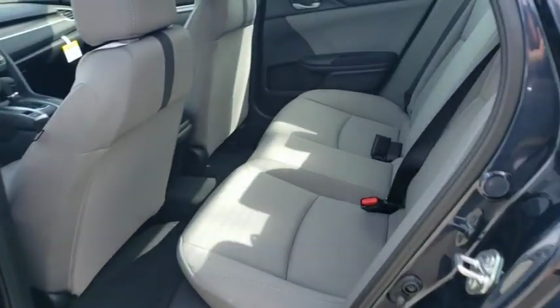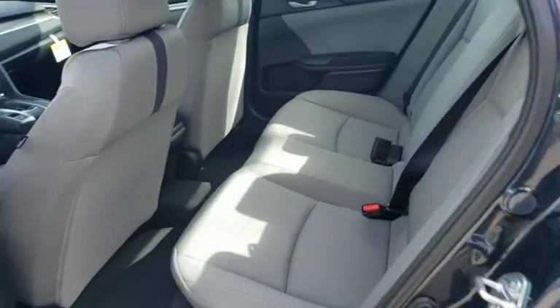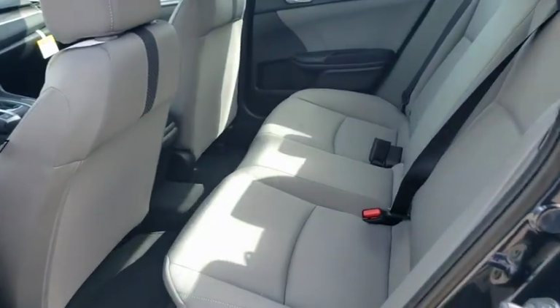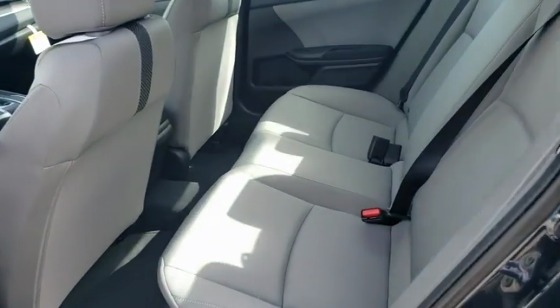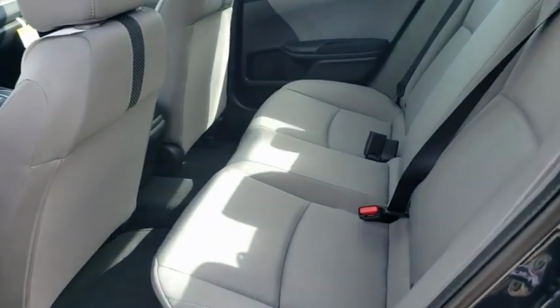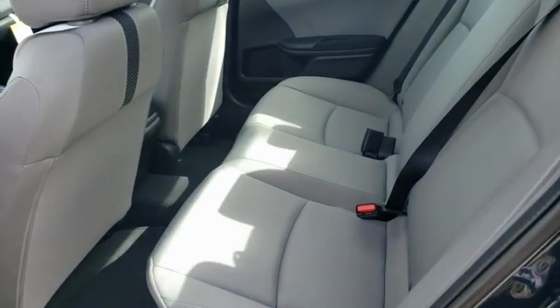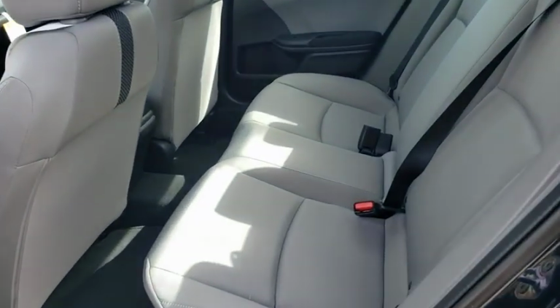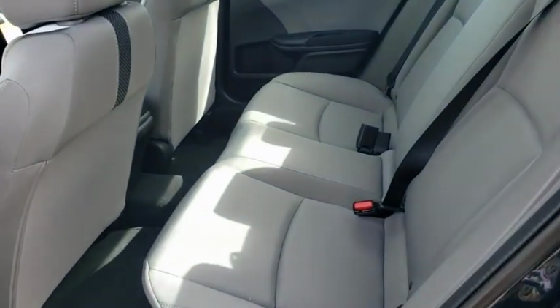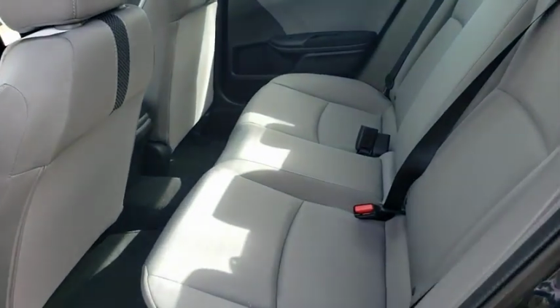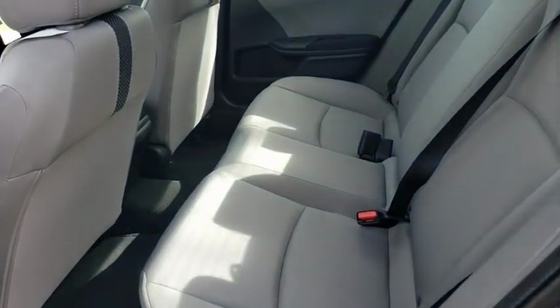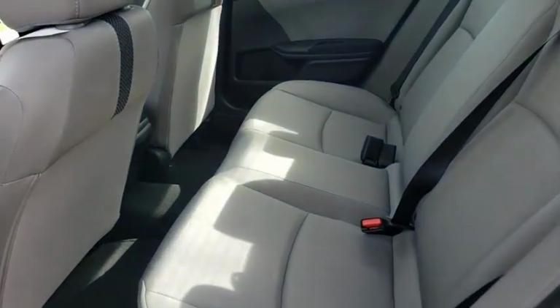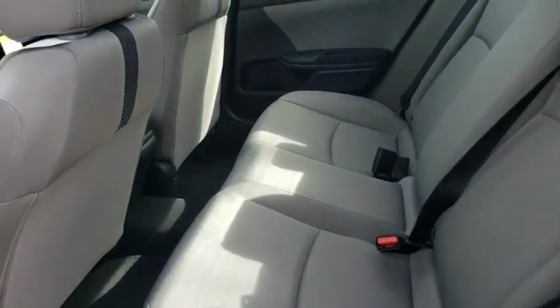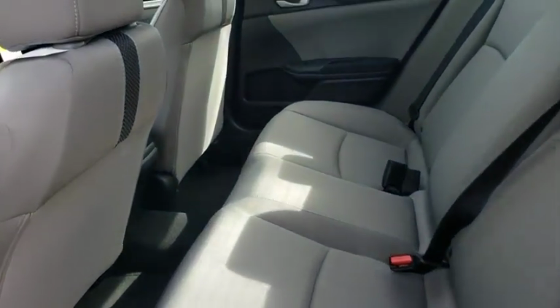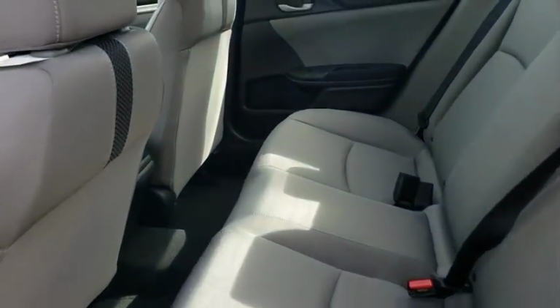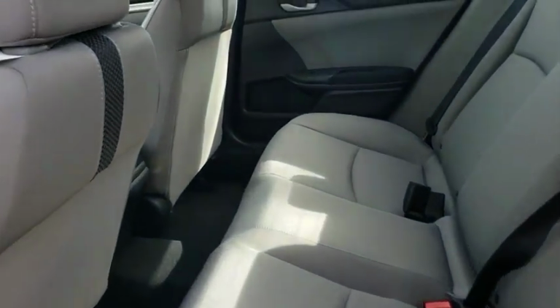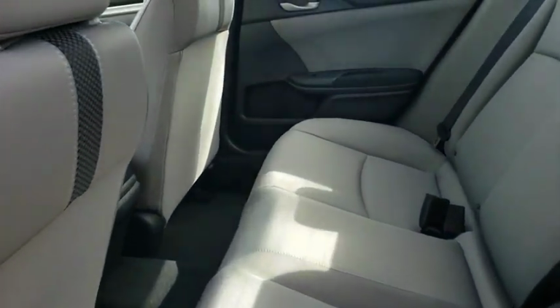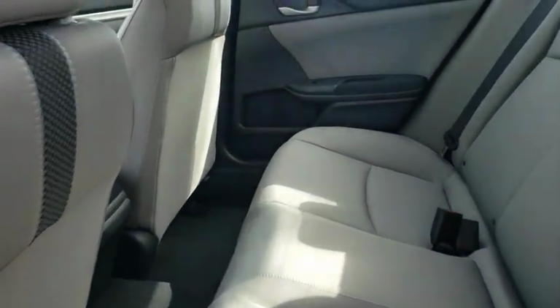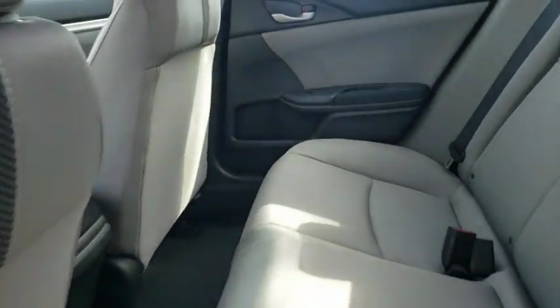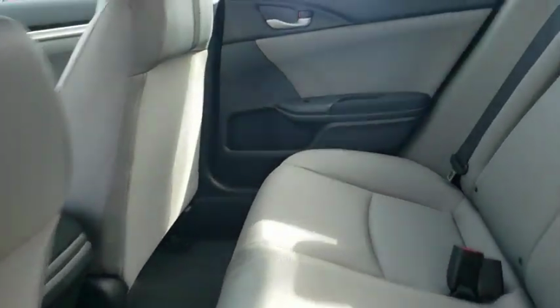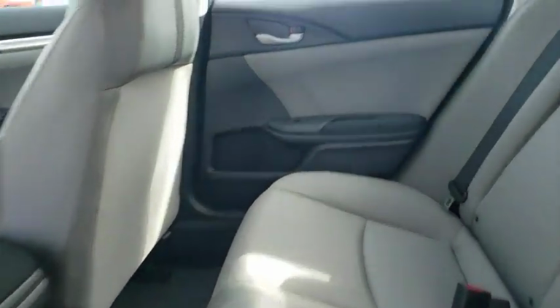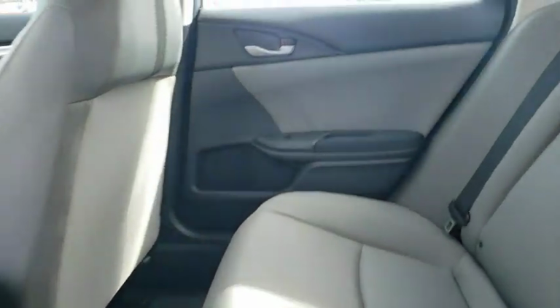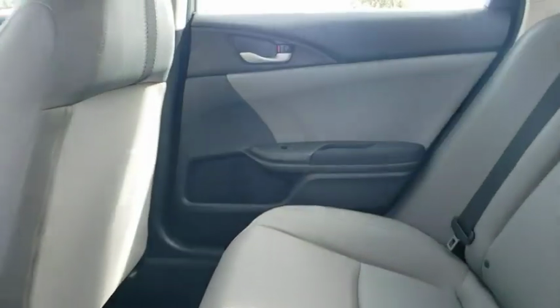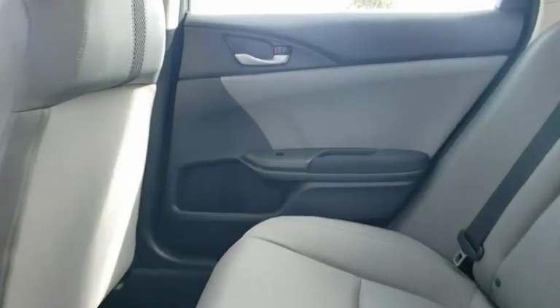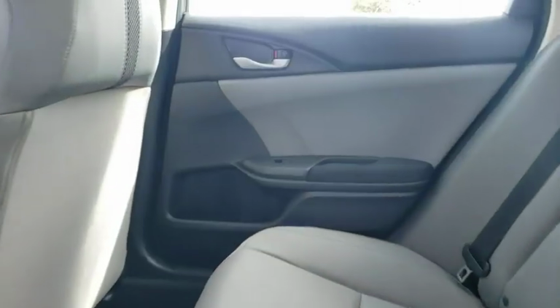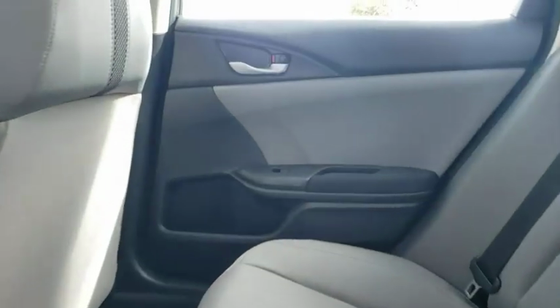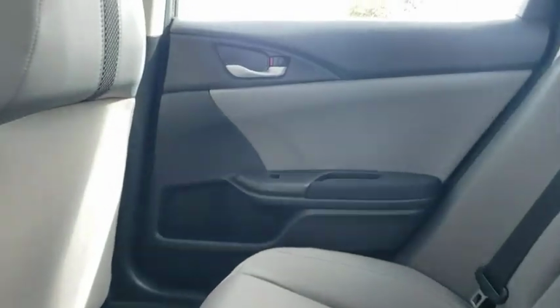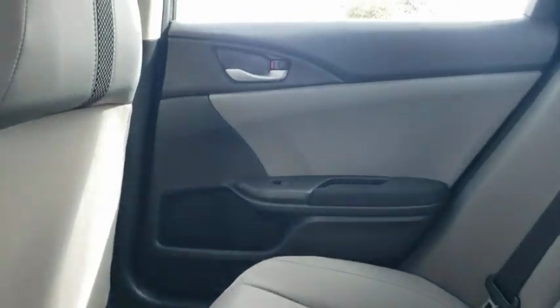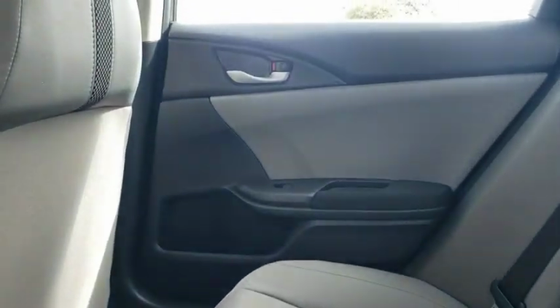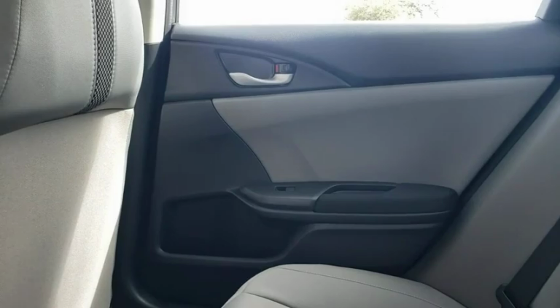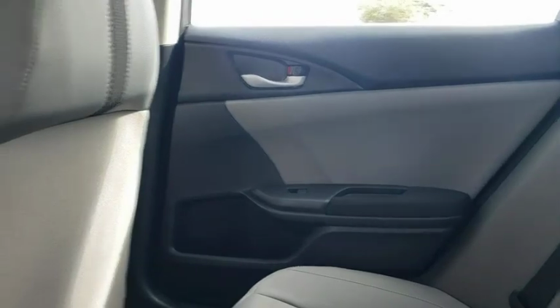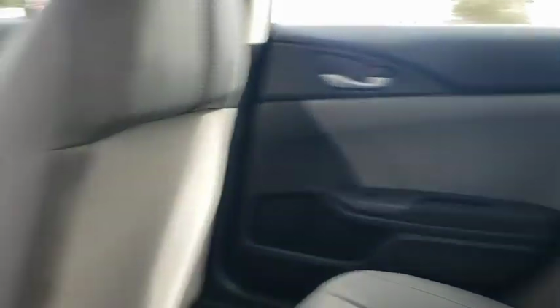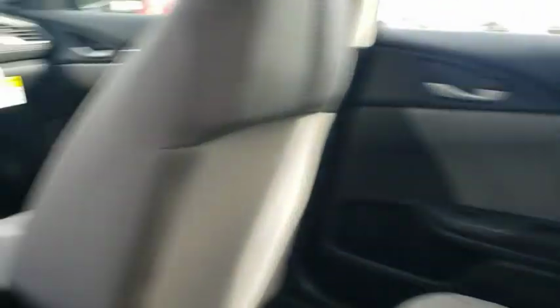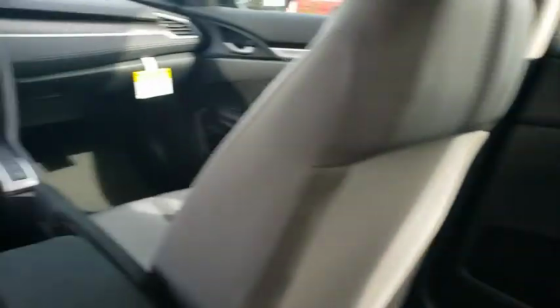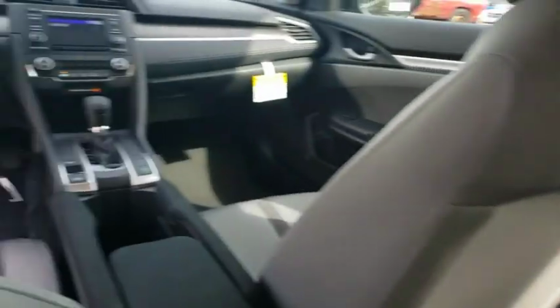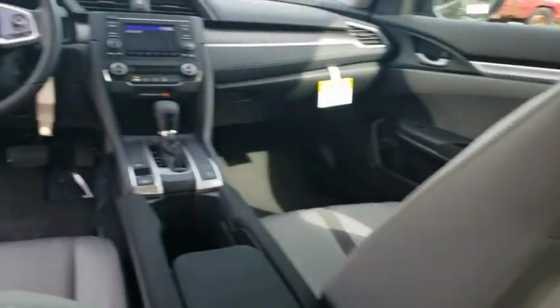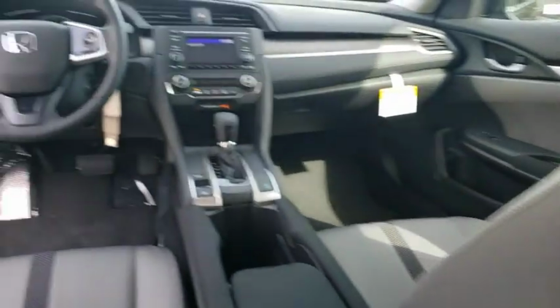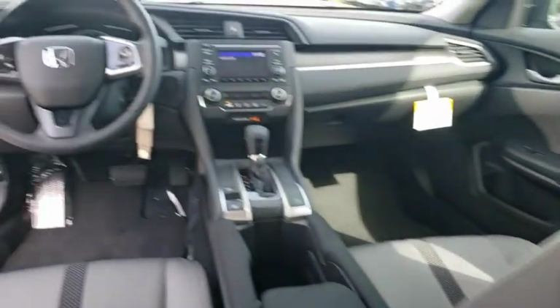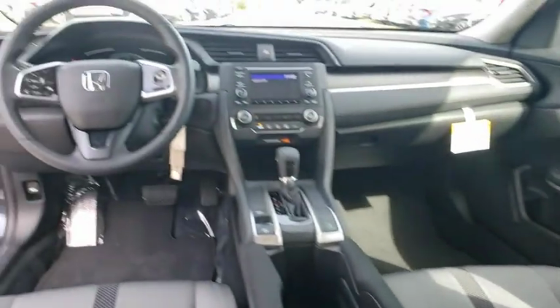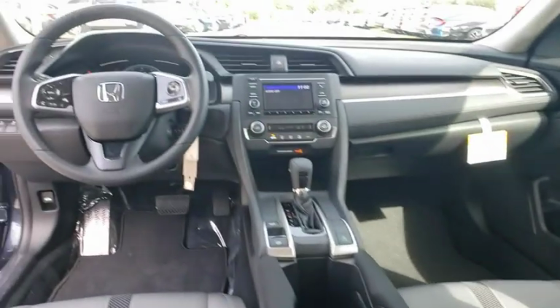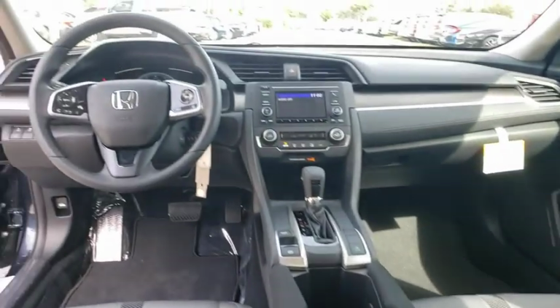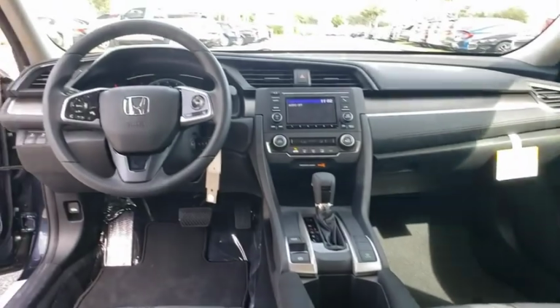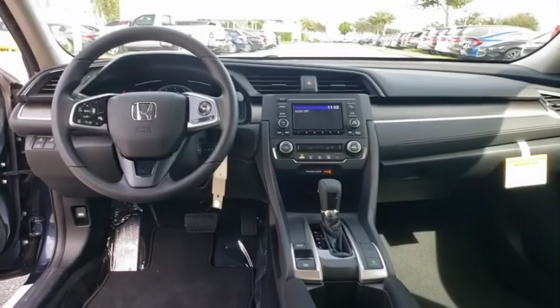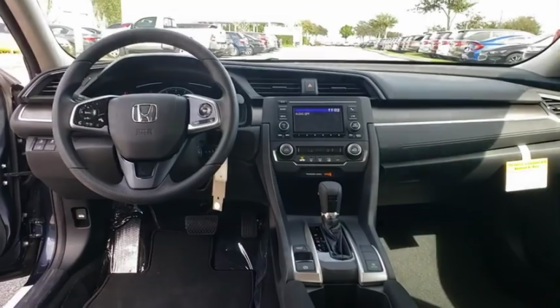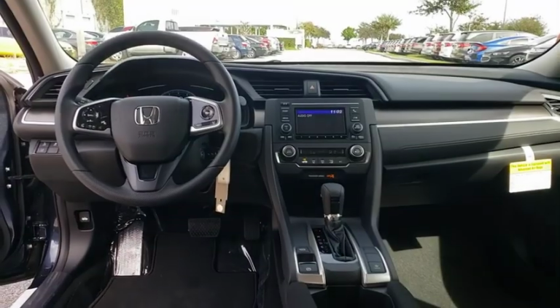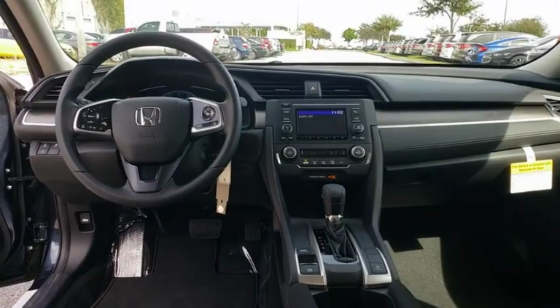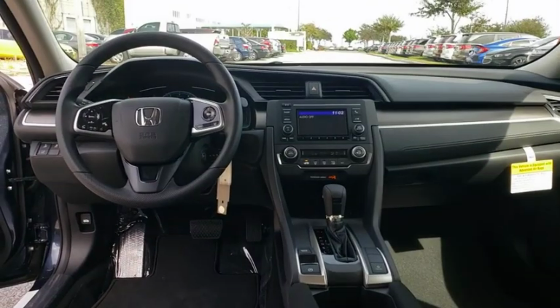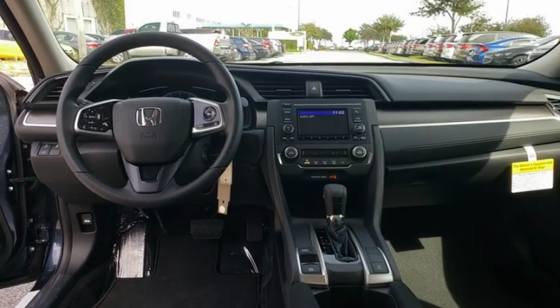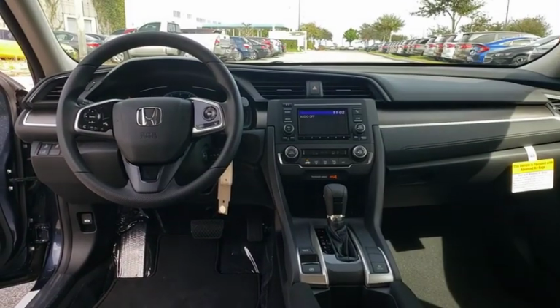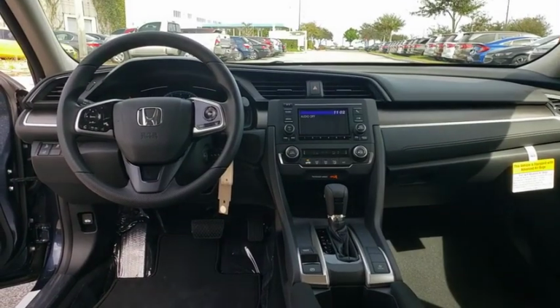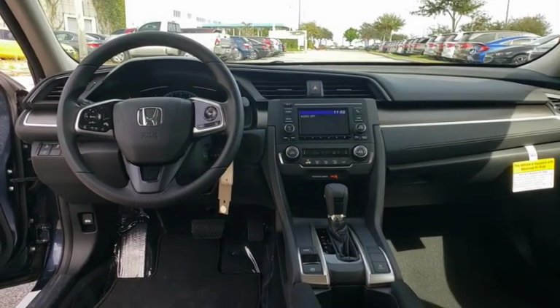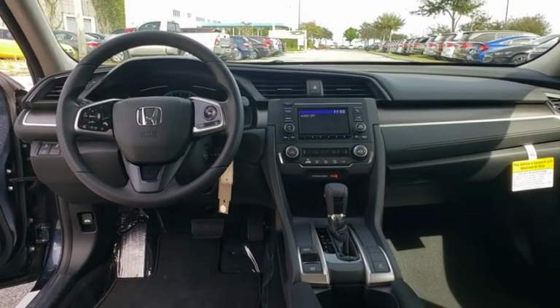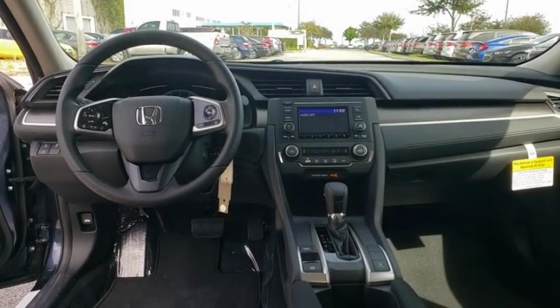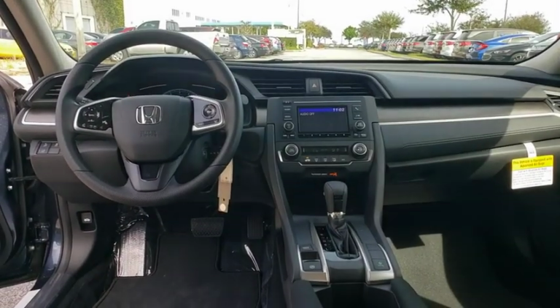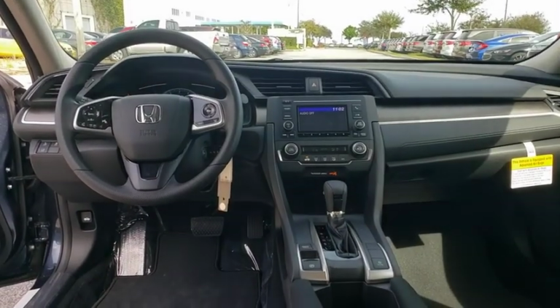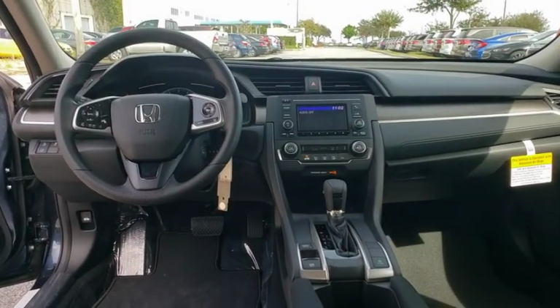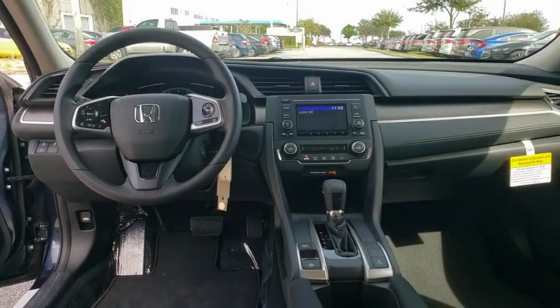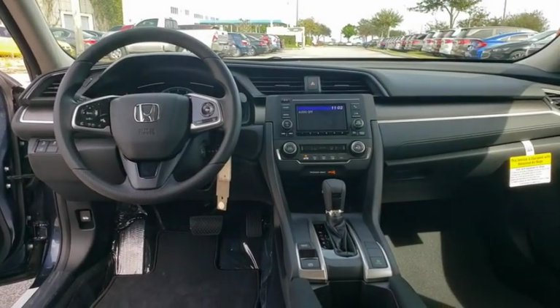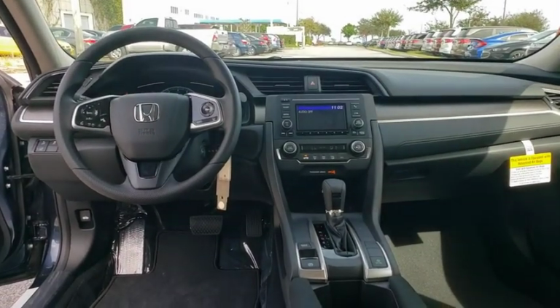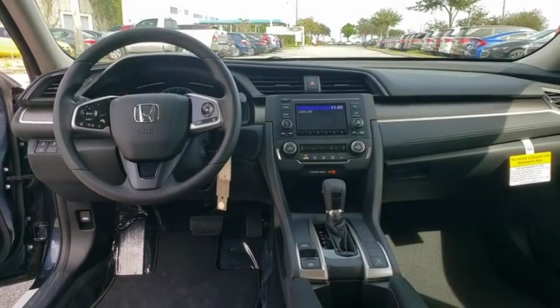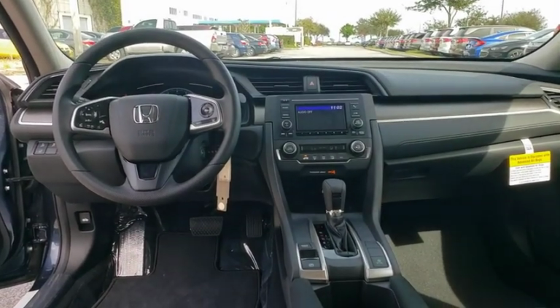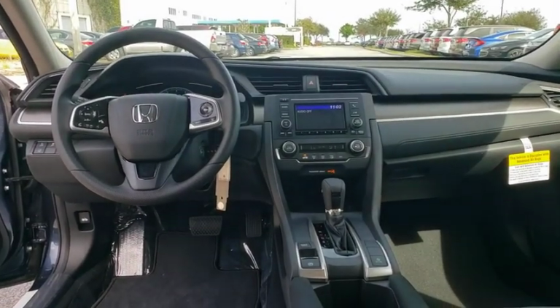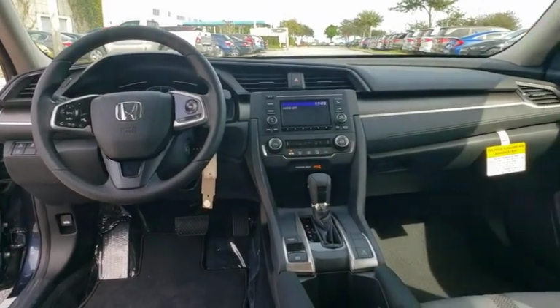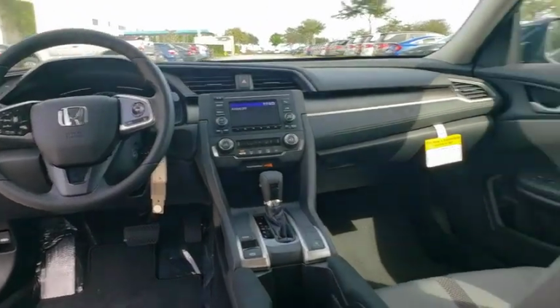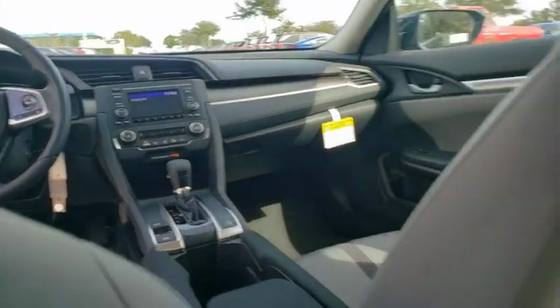Front-wheel drive, AM-FM stereo radio, power door locks, power windows. Your new ride is just a phone call away.